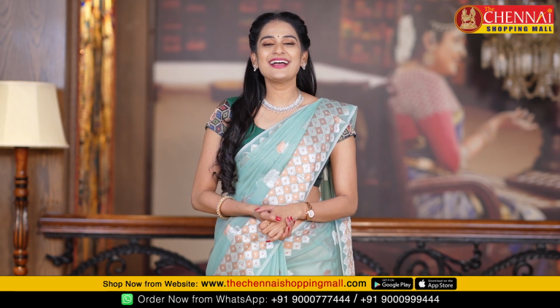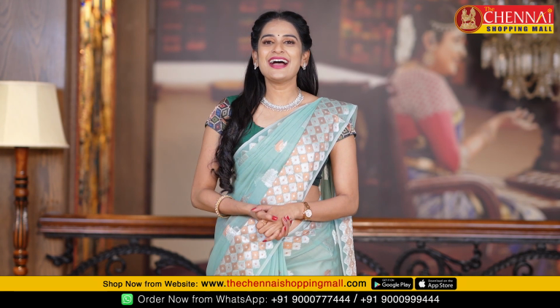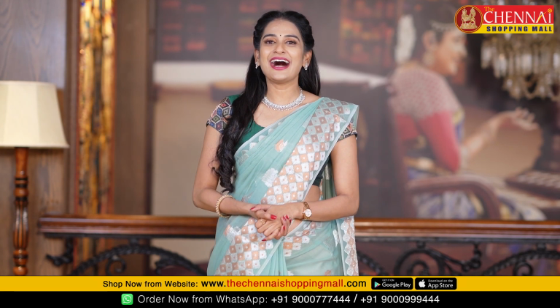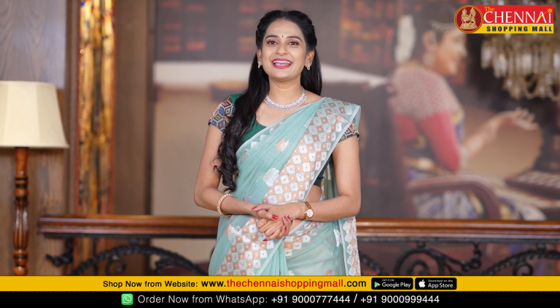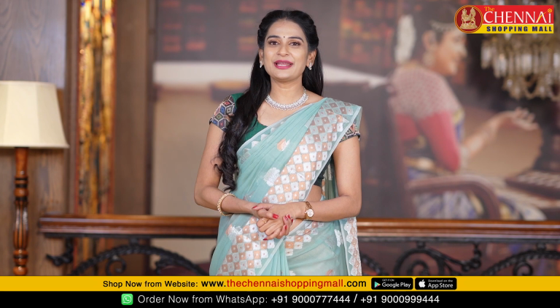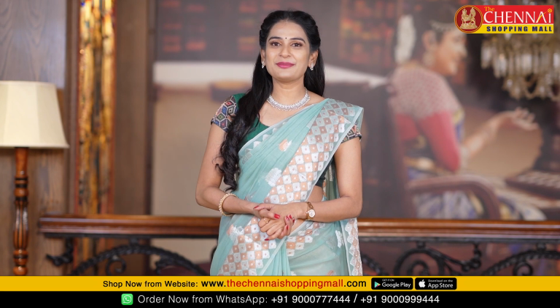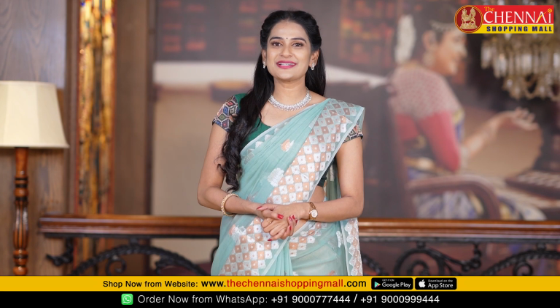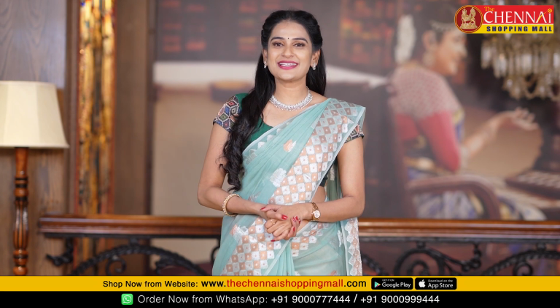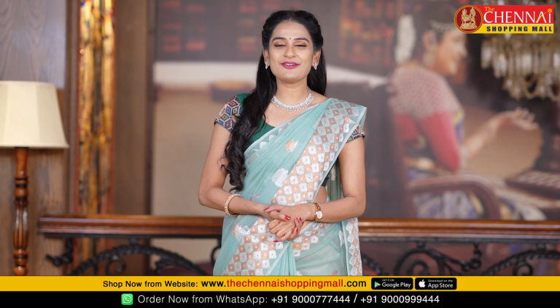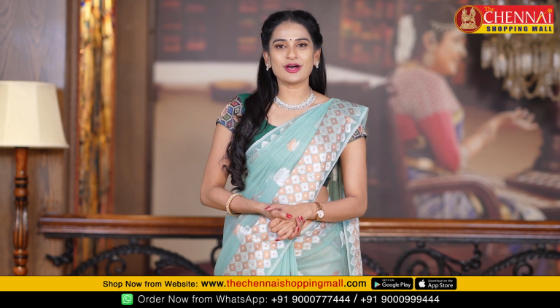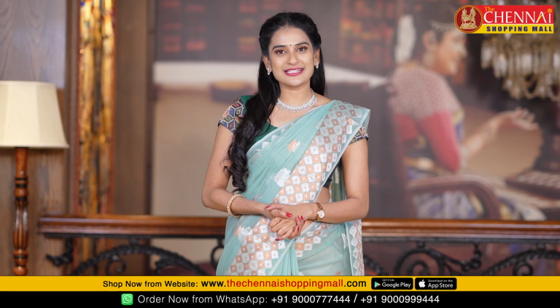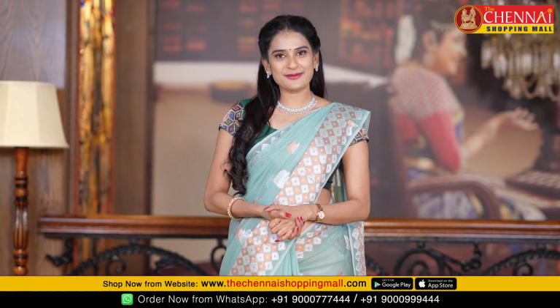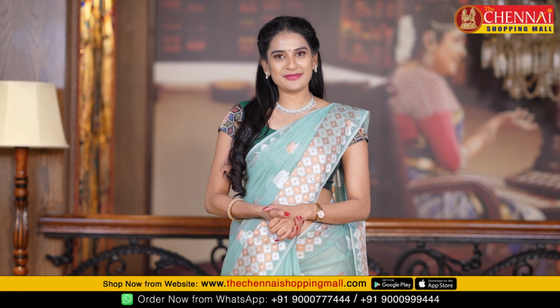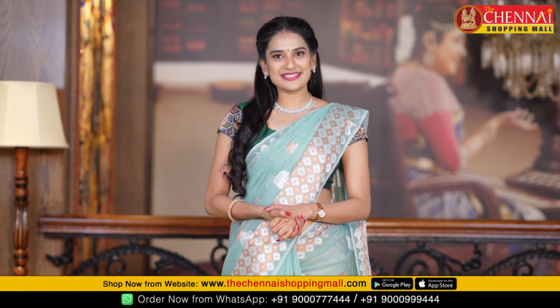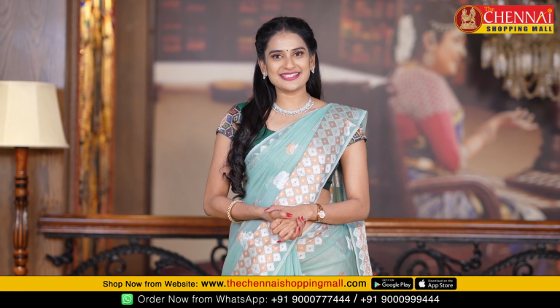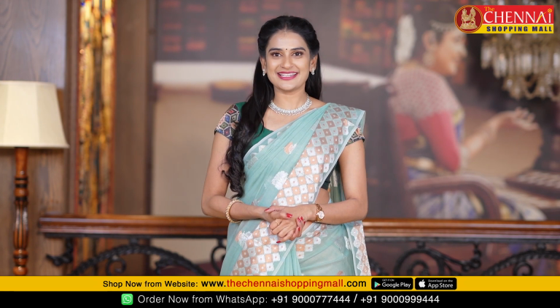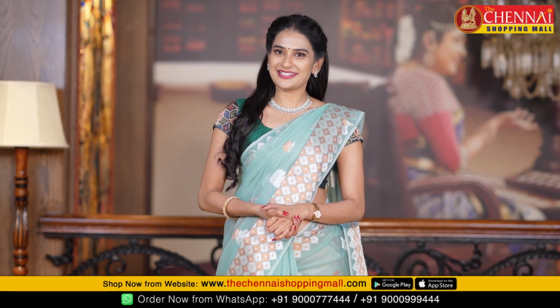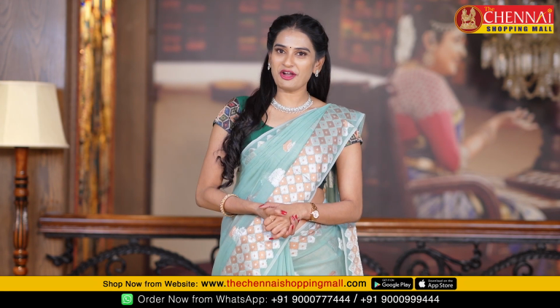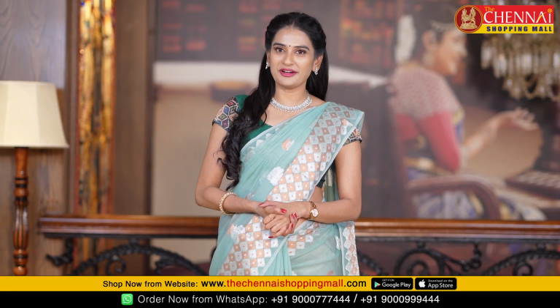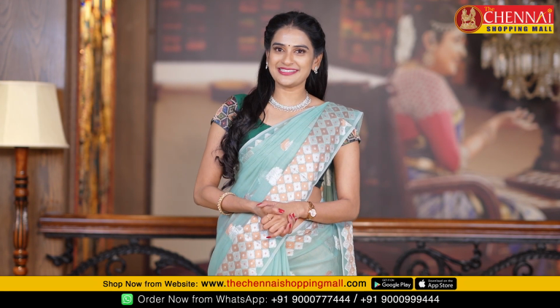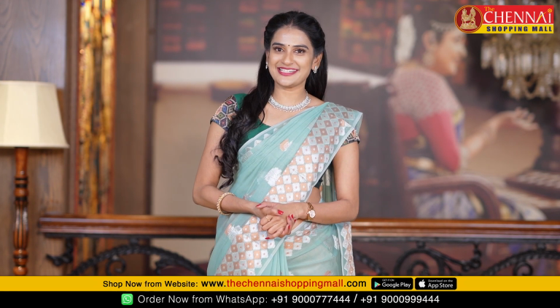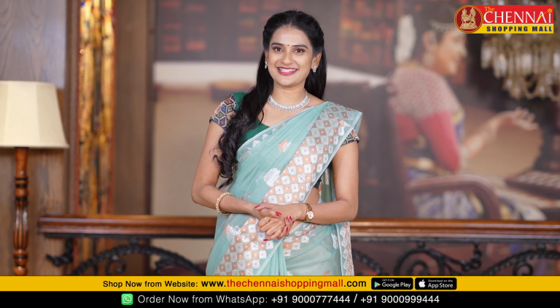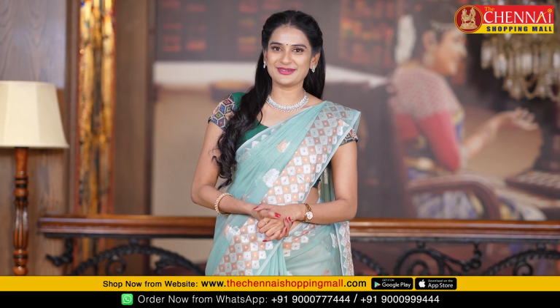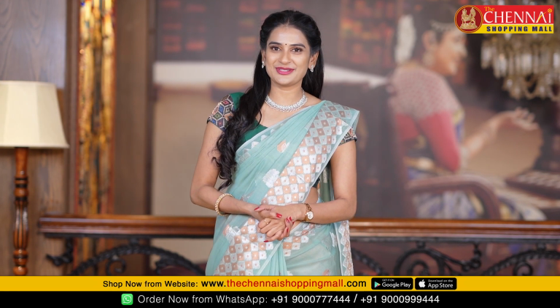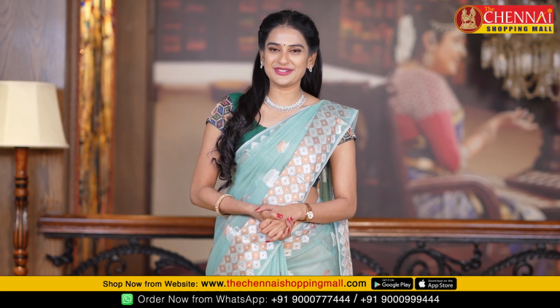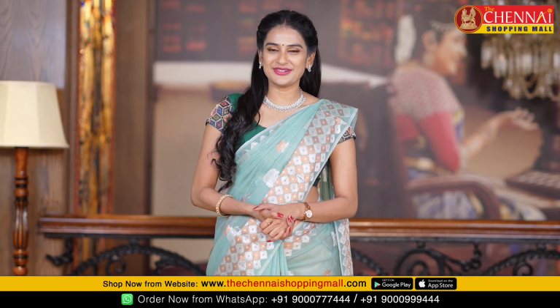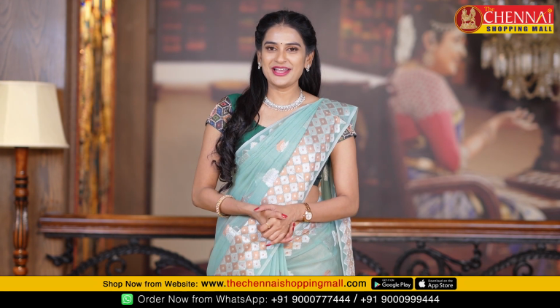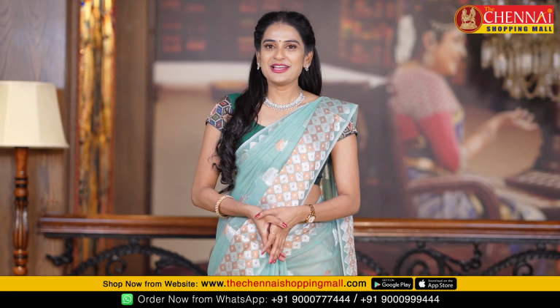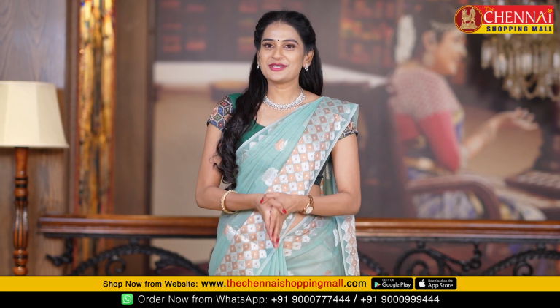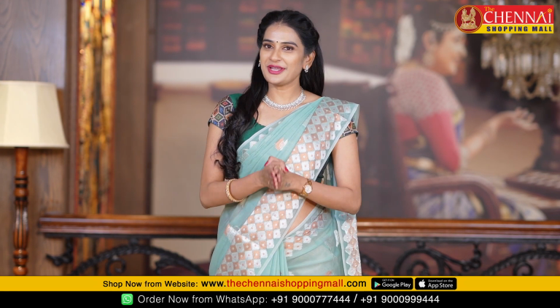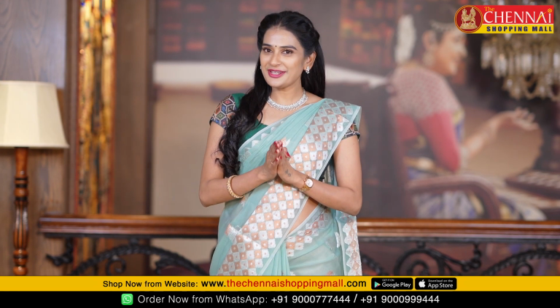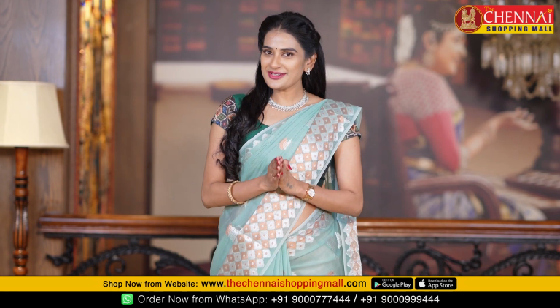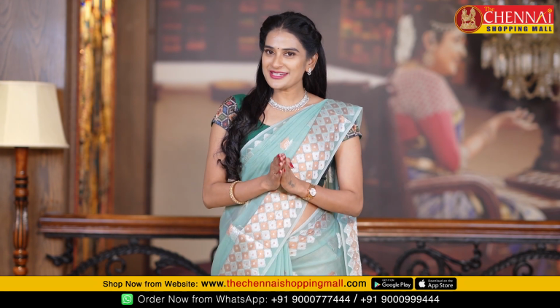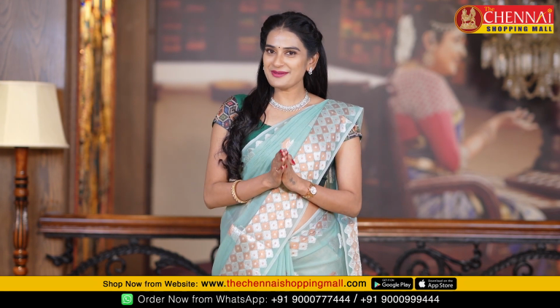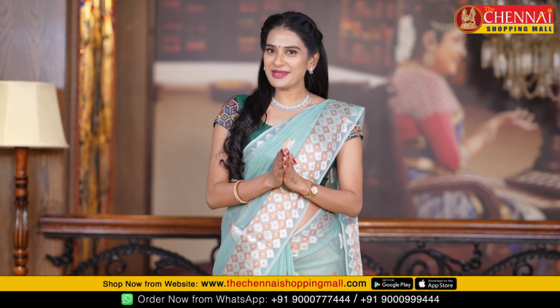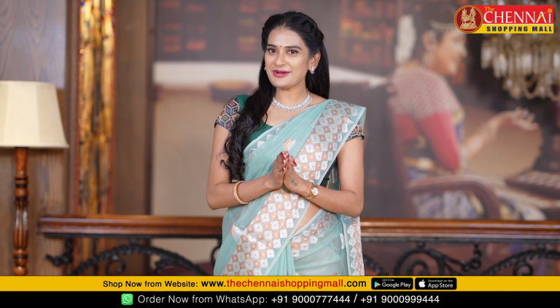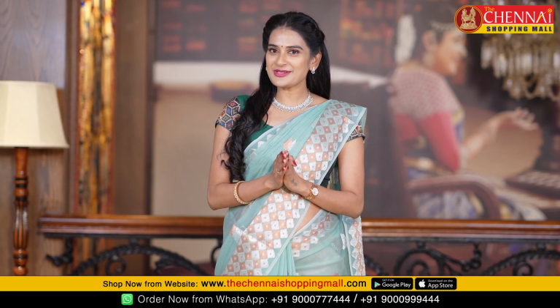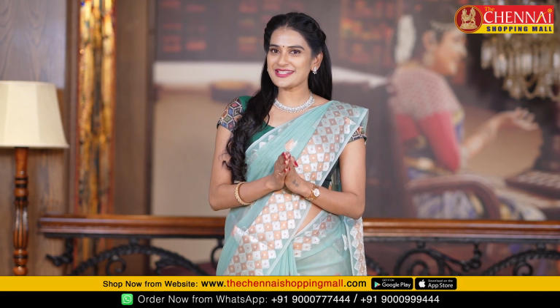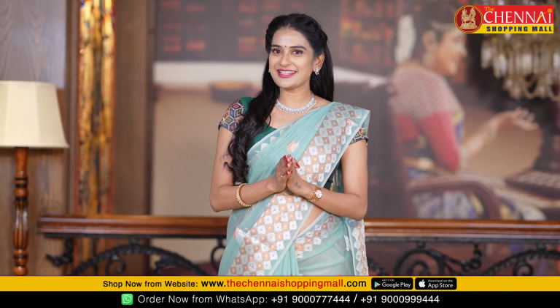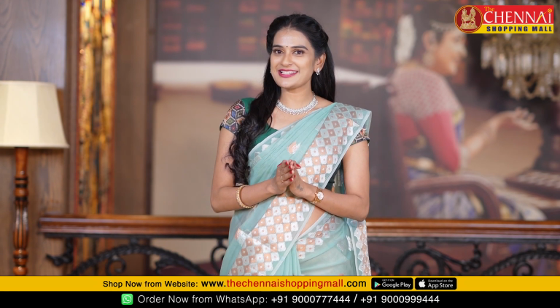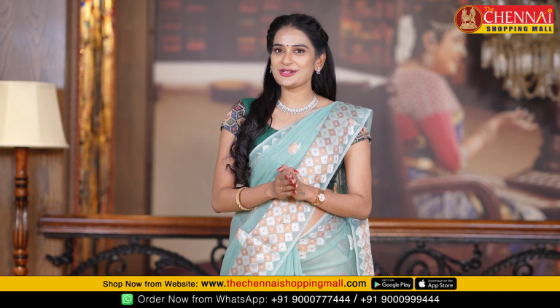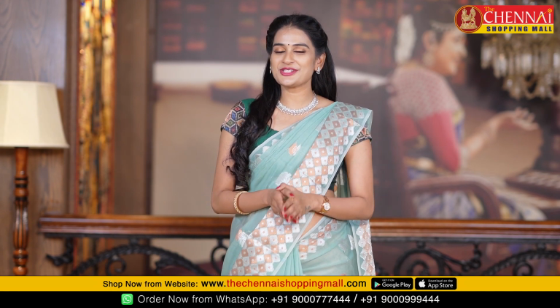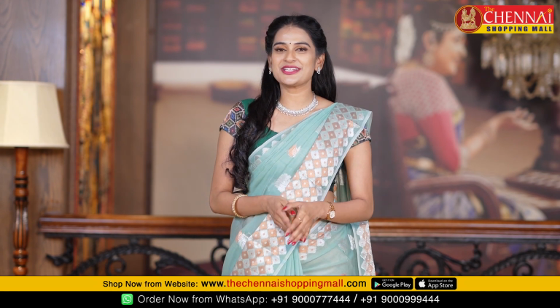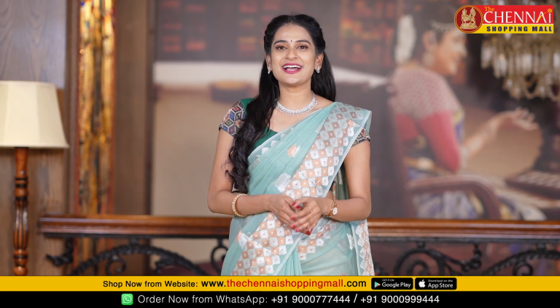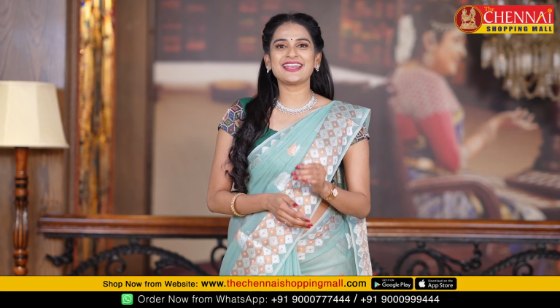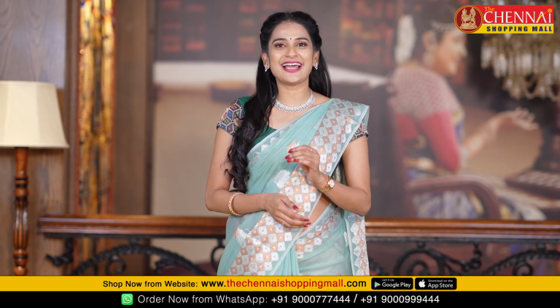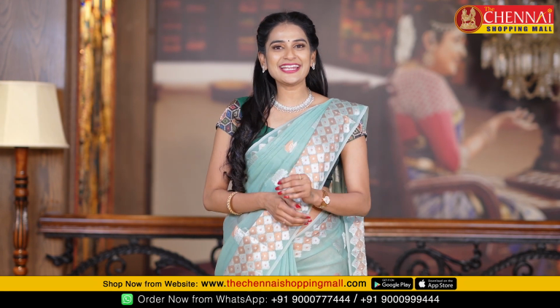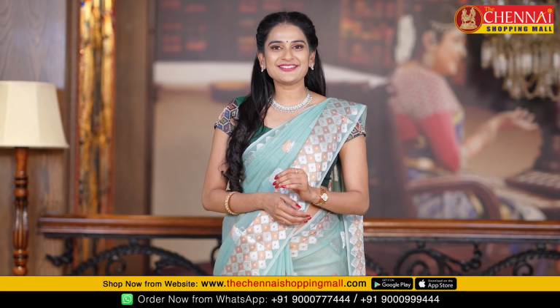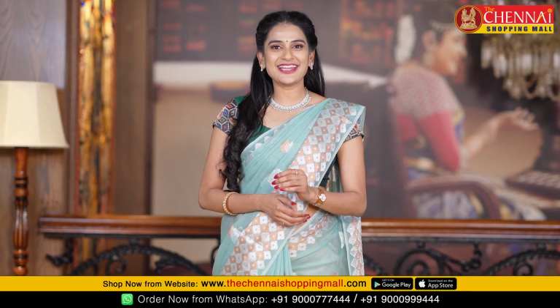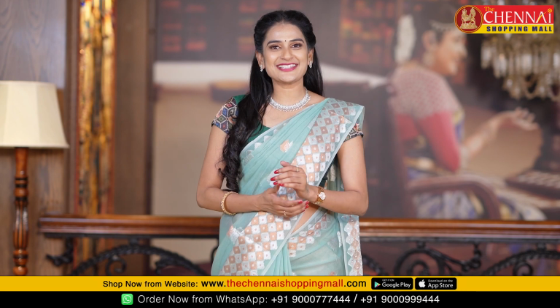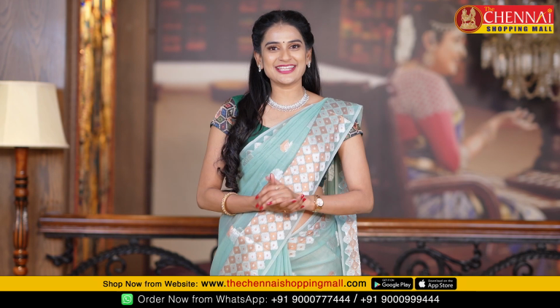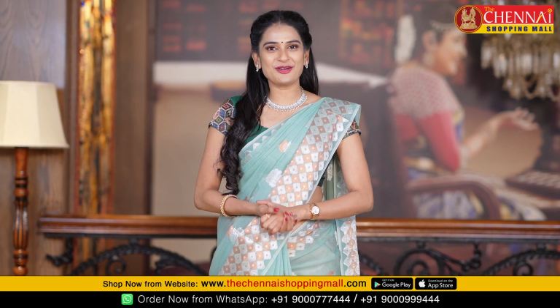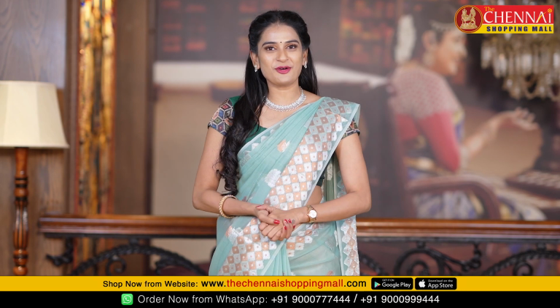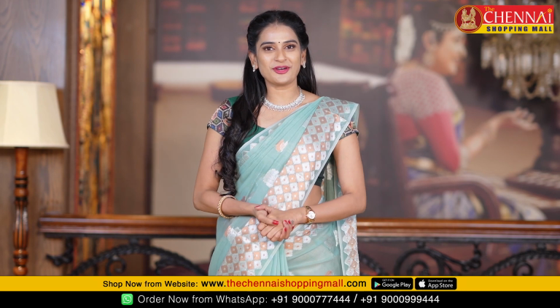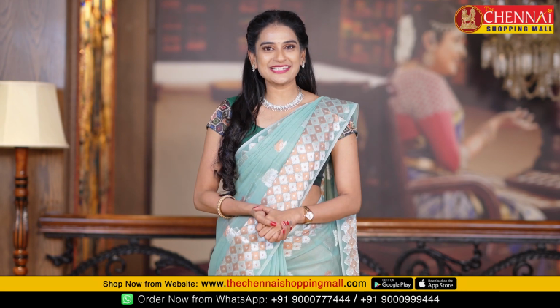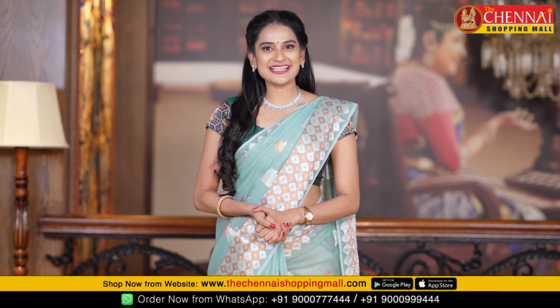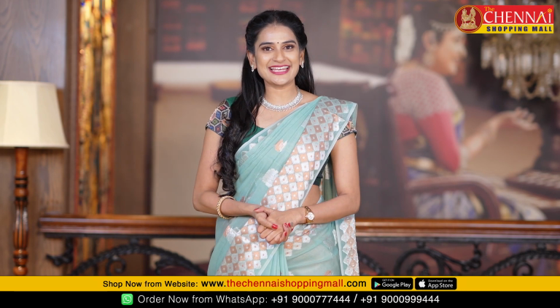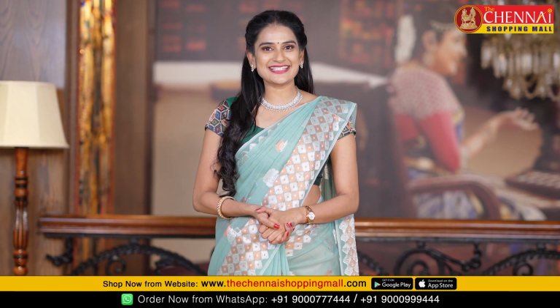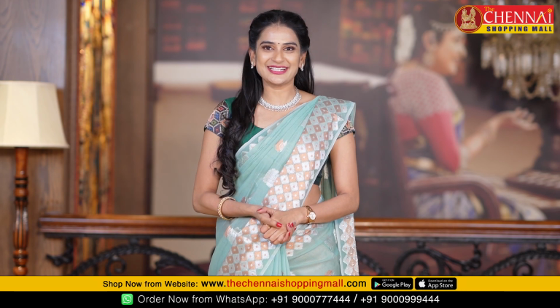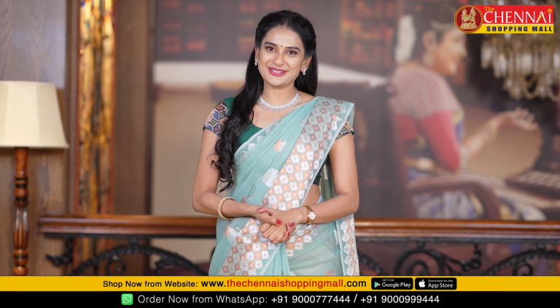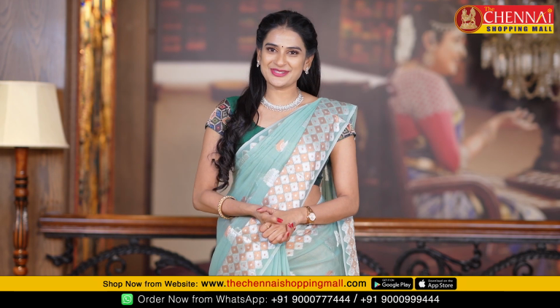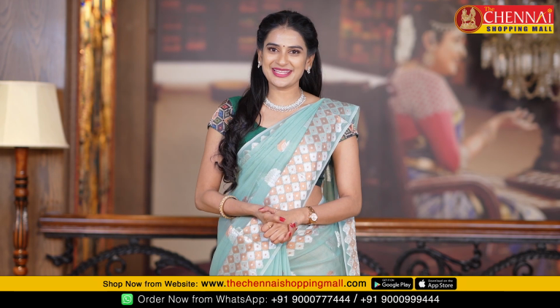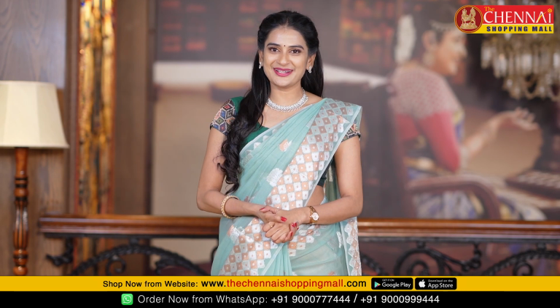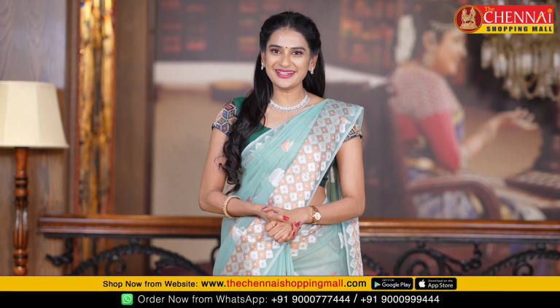Please give me a WhatsApp message. Today I am excited to show you some light weight Cicco cotton sarees.